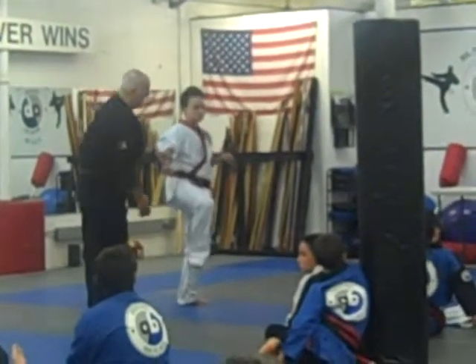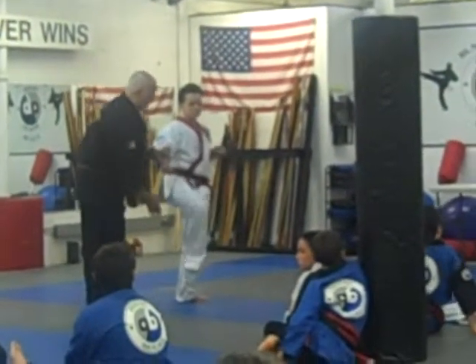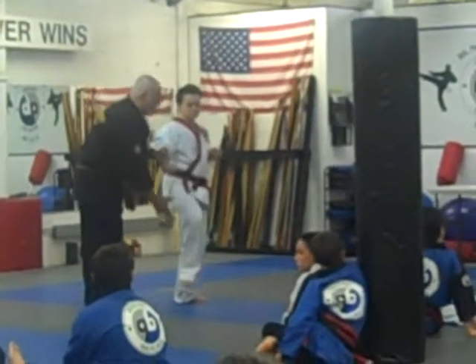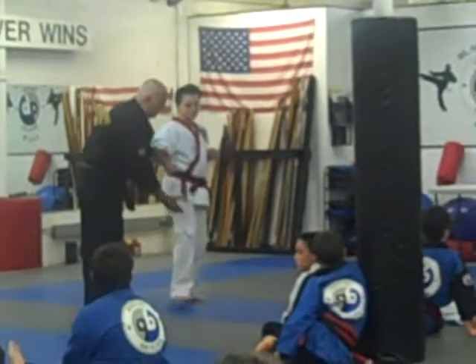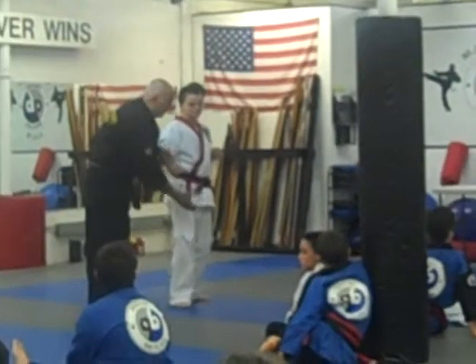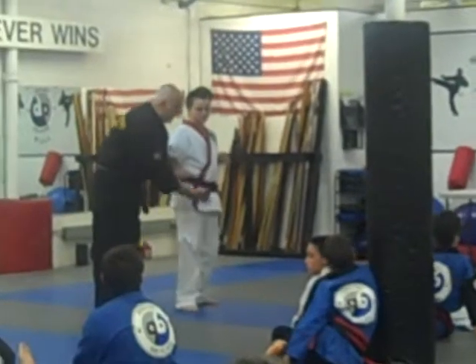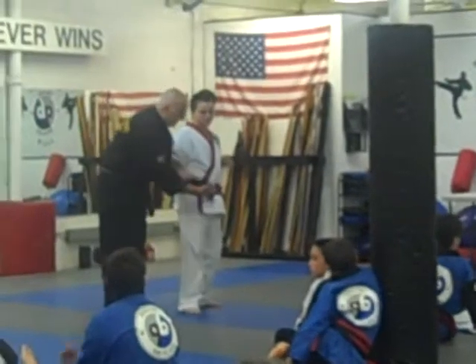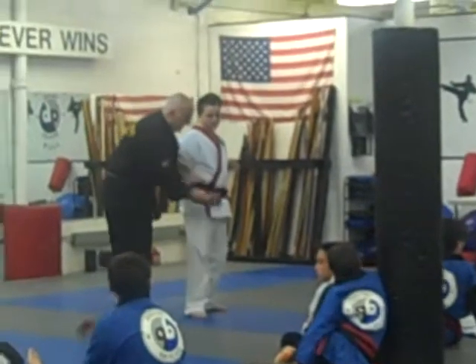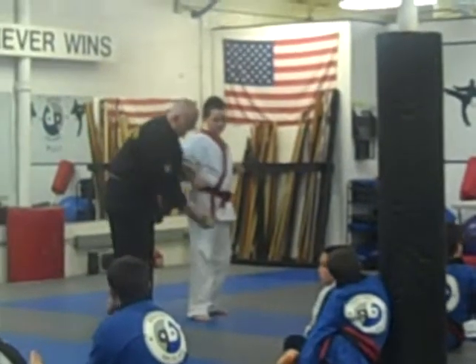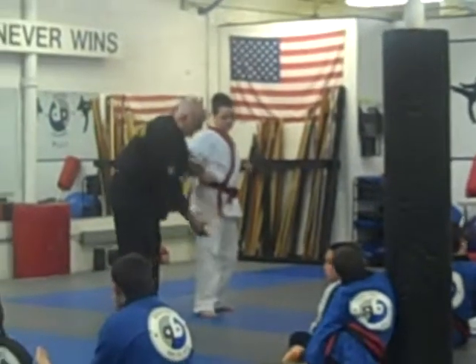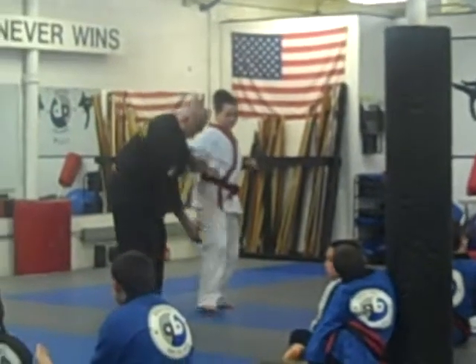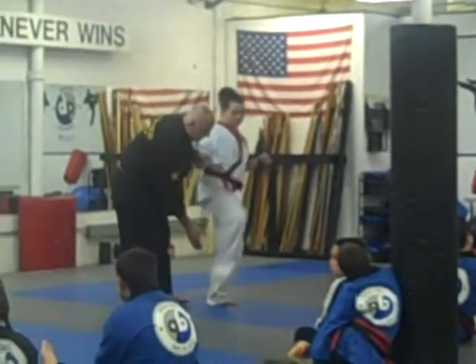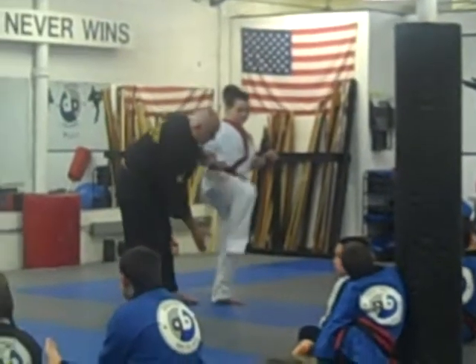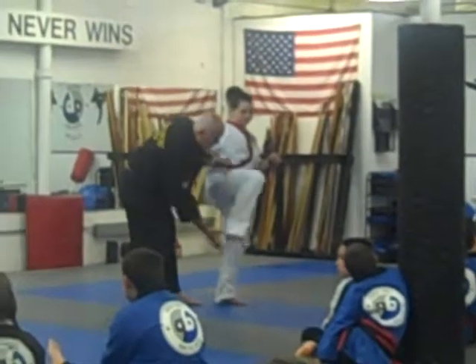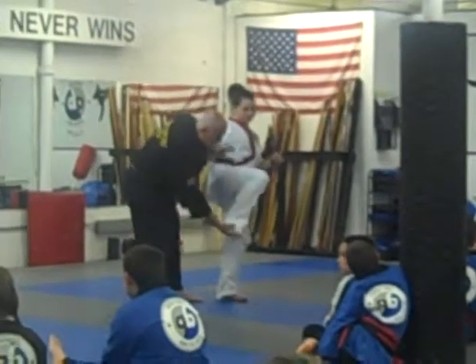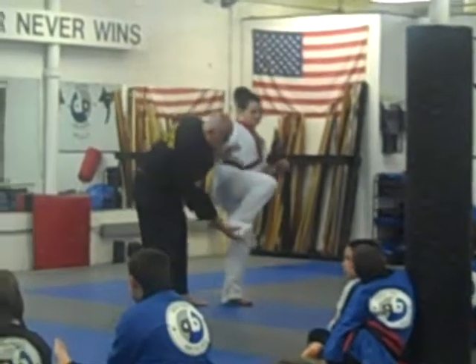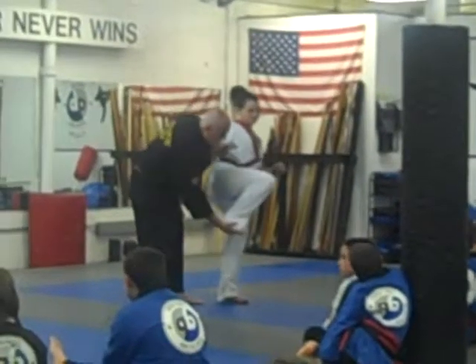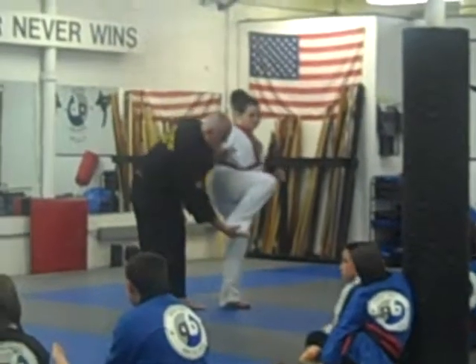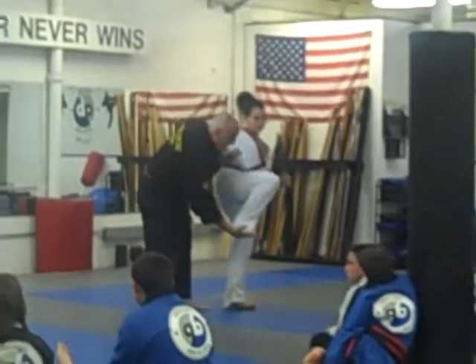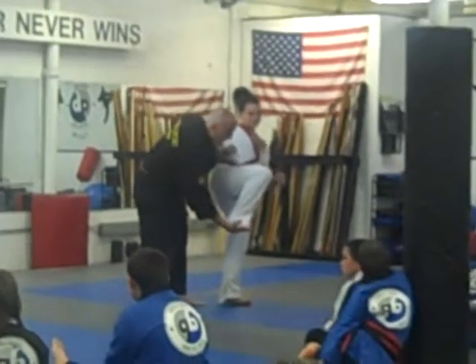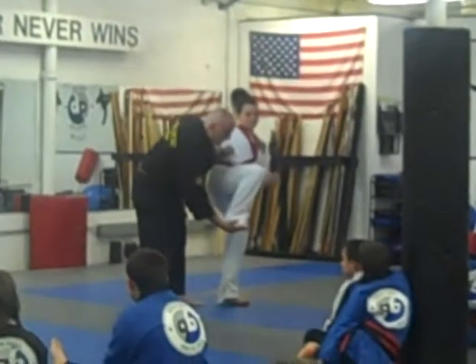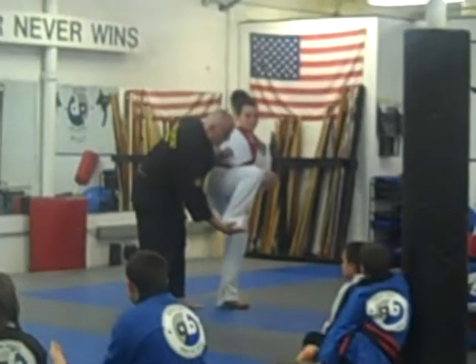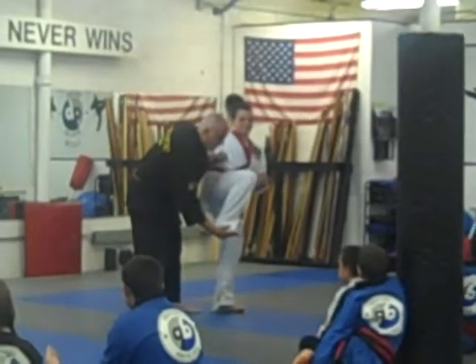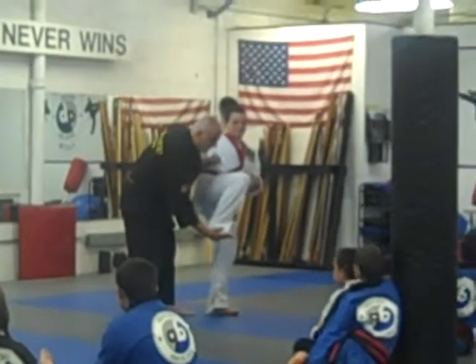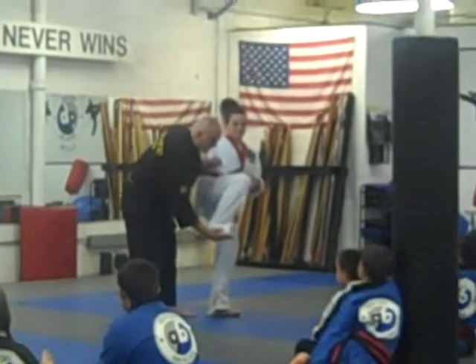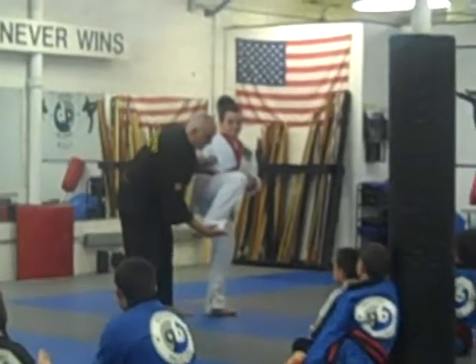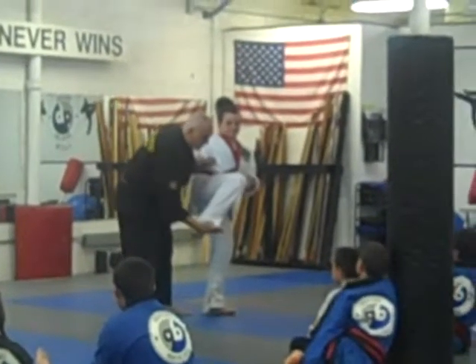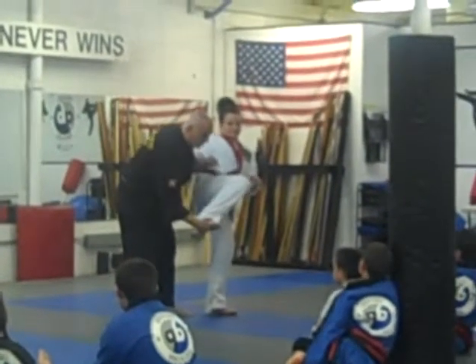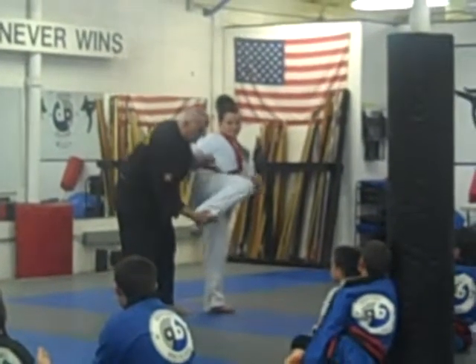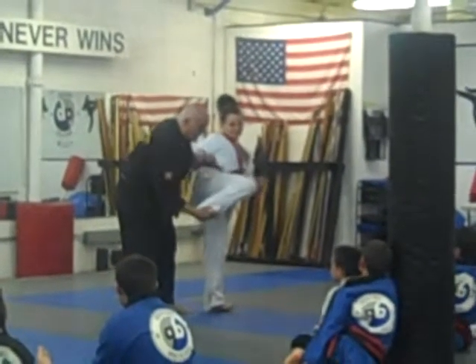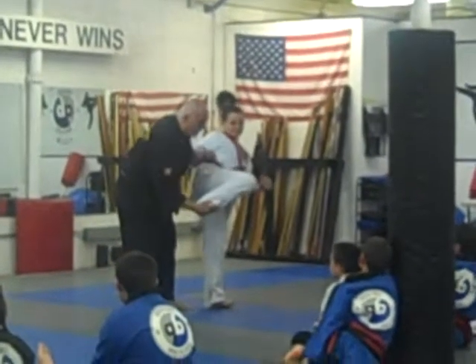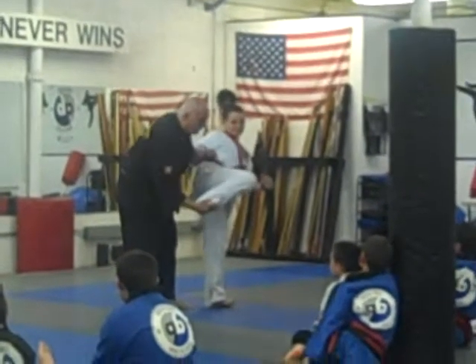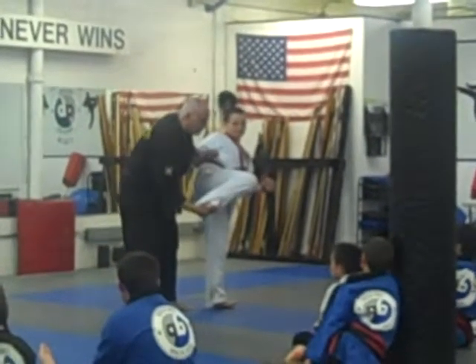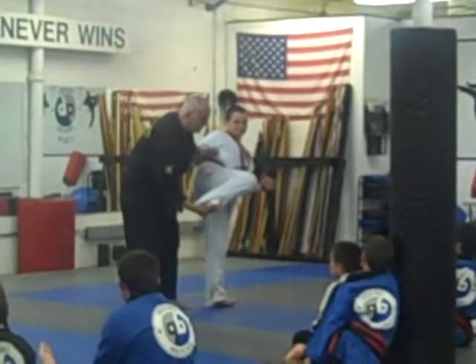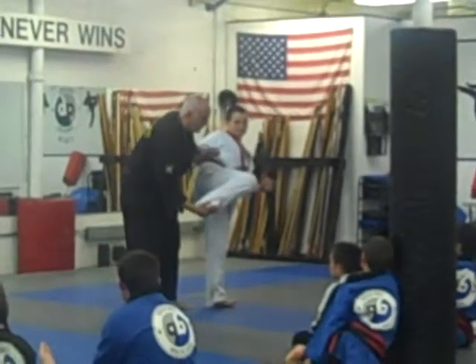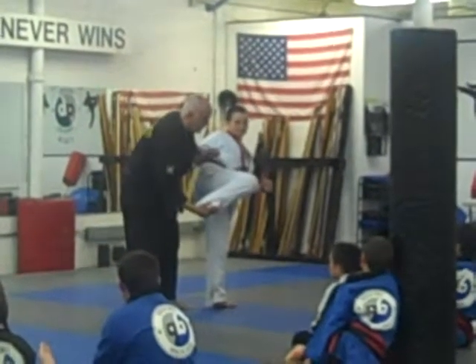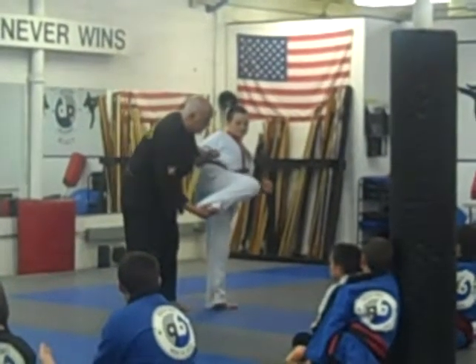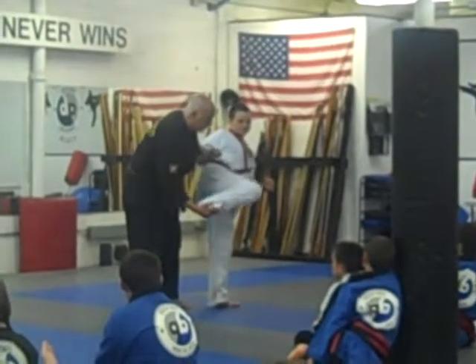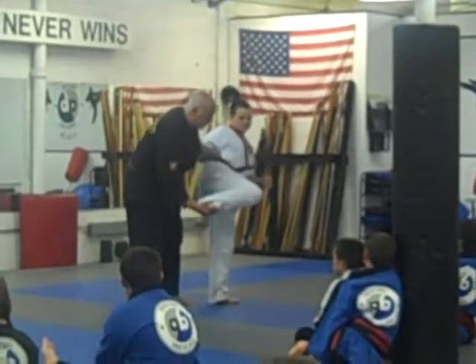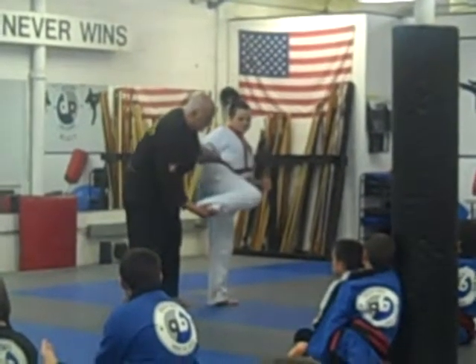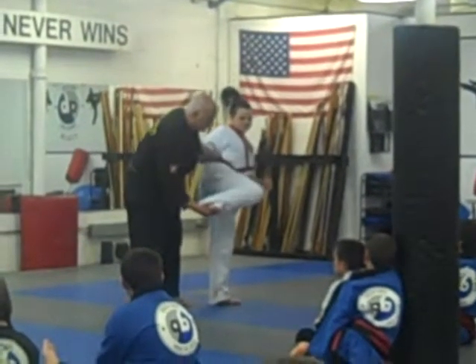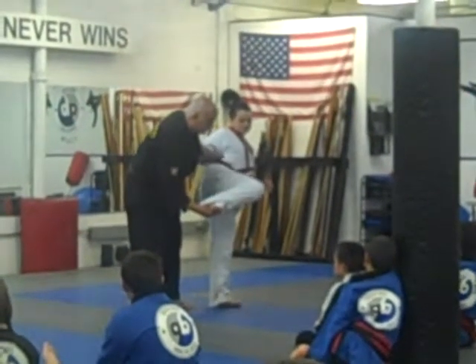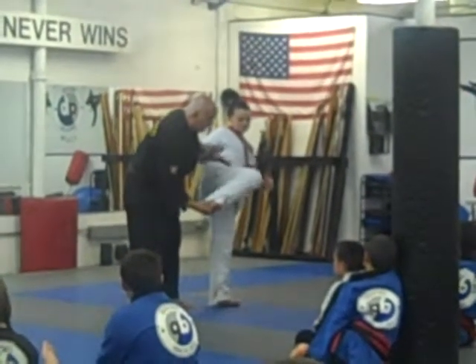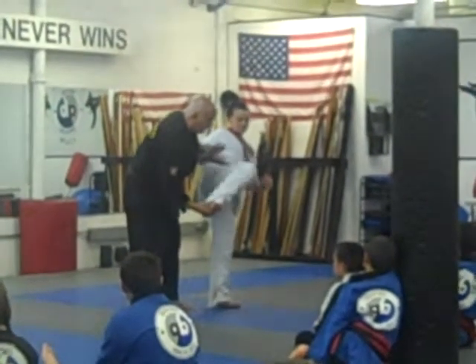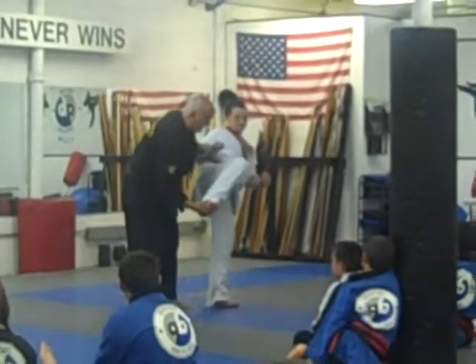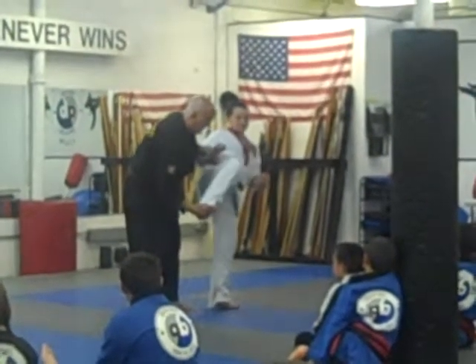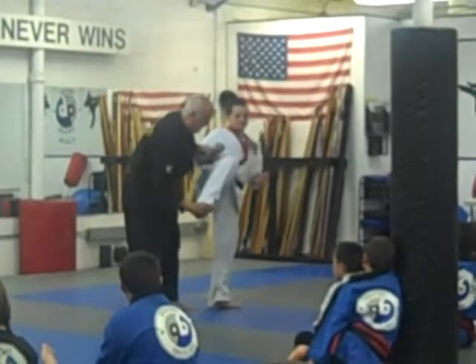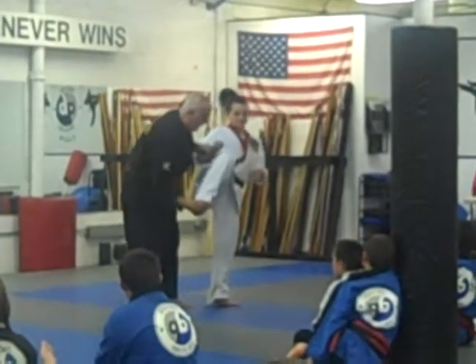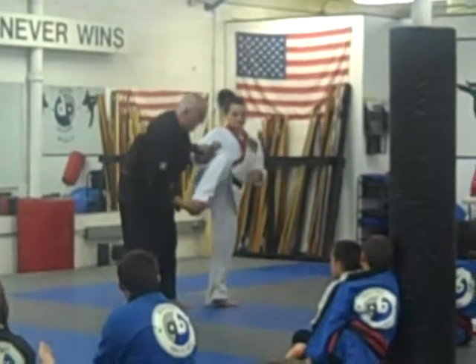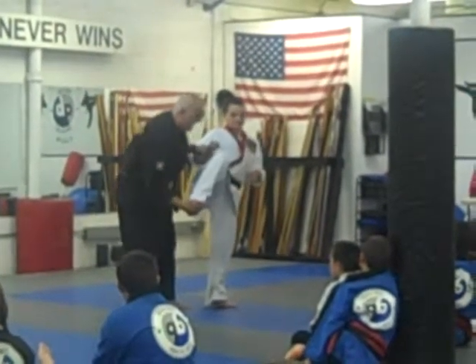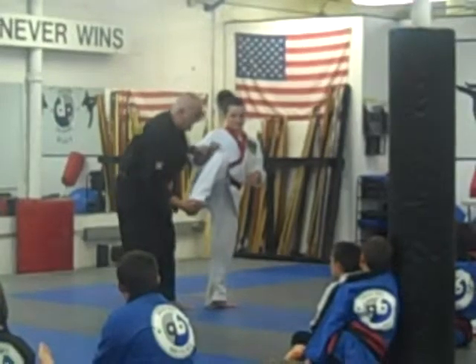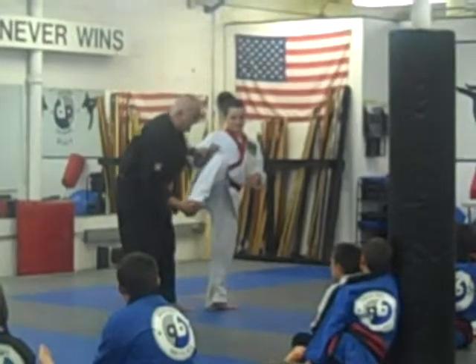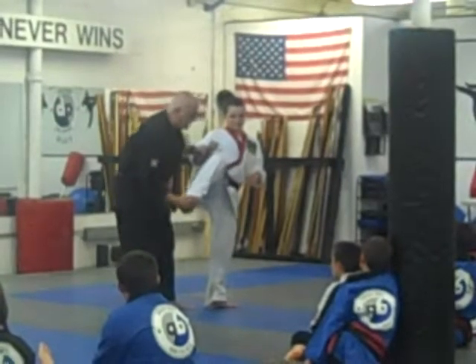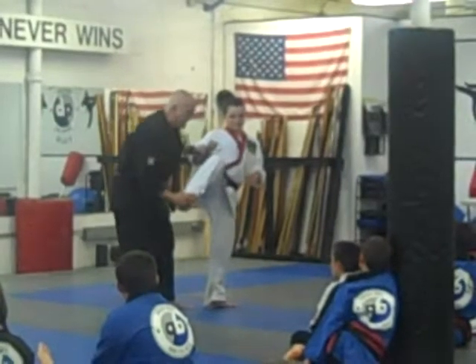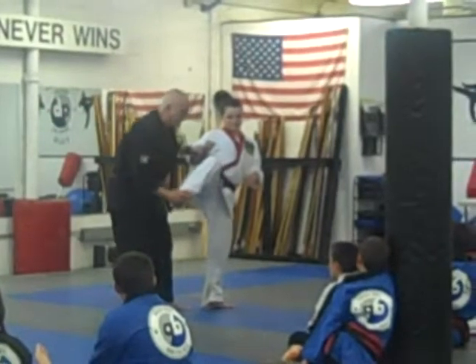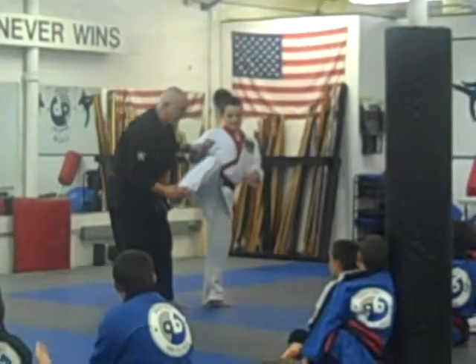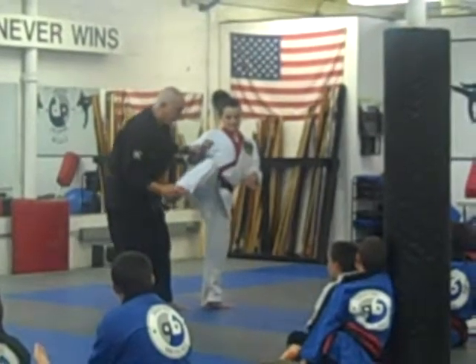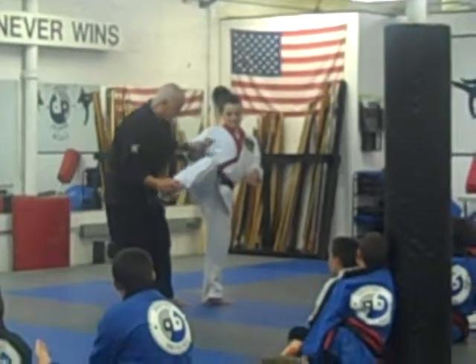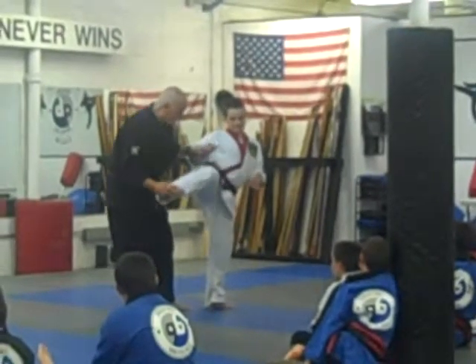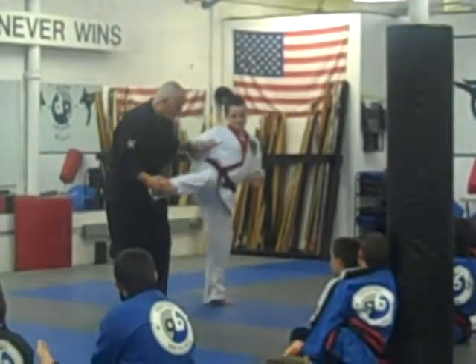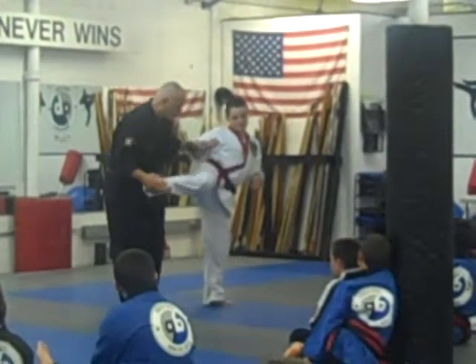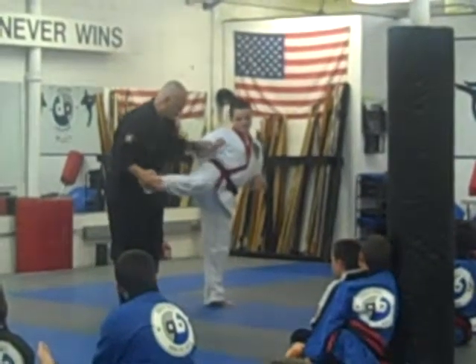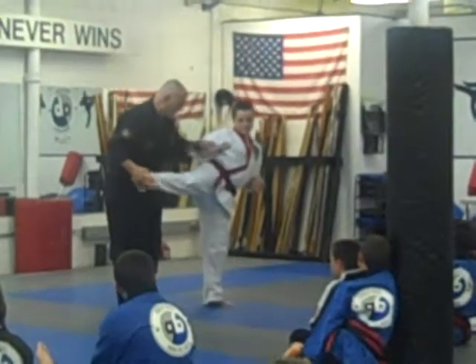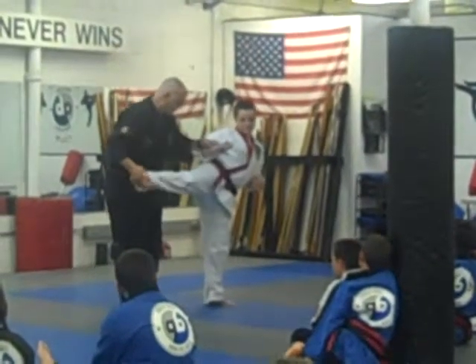We bring it up and then the foot goes out, keep your knee — and now right there, turn your hip.